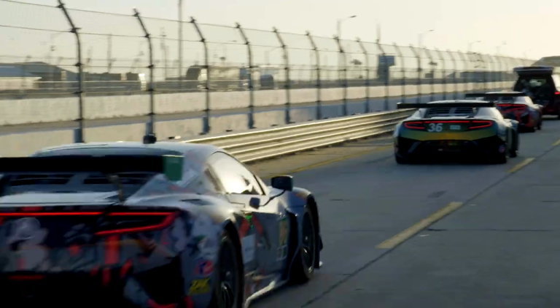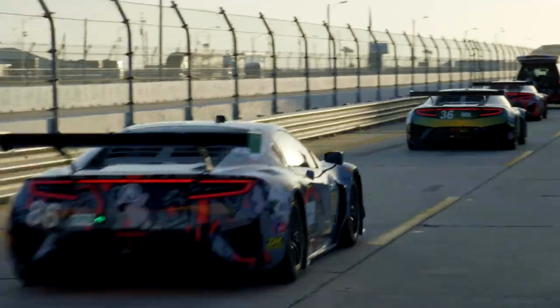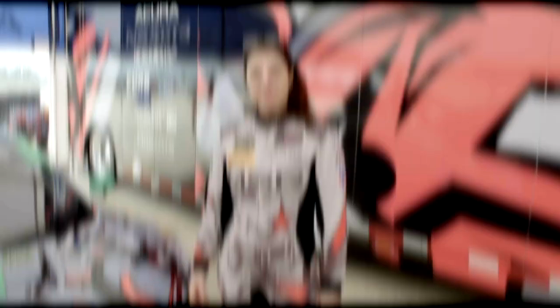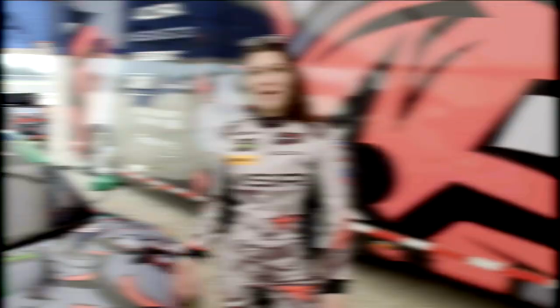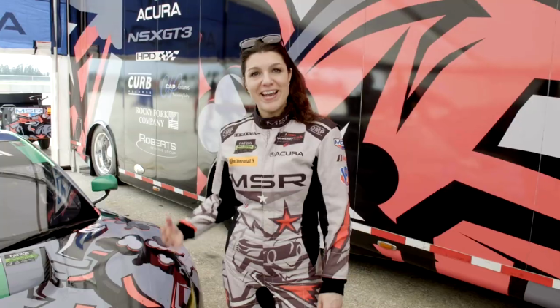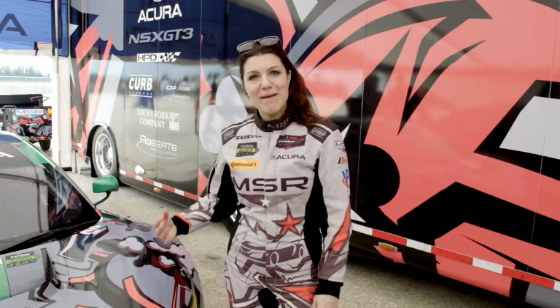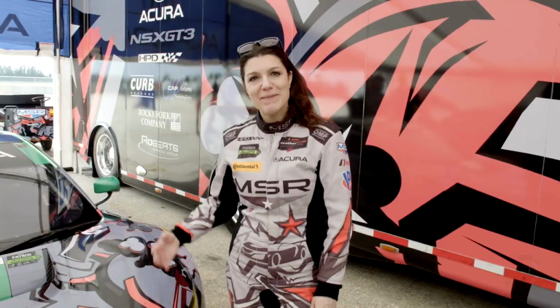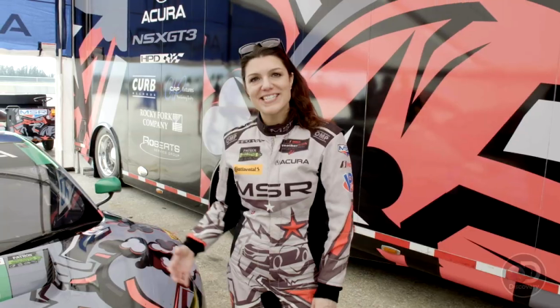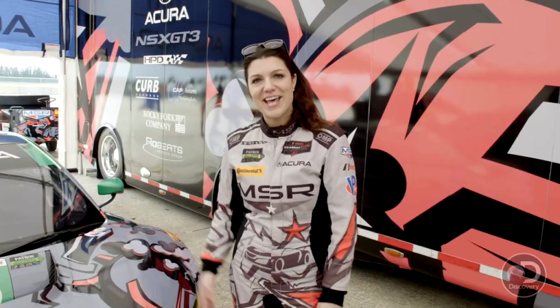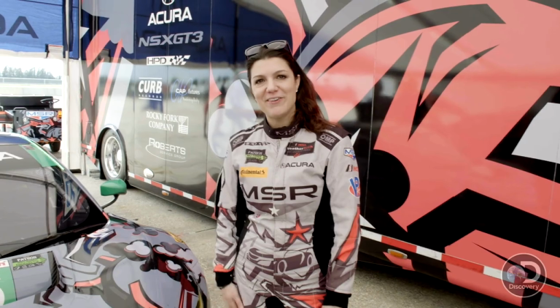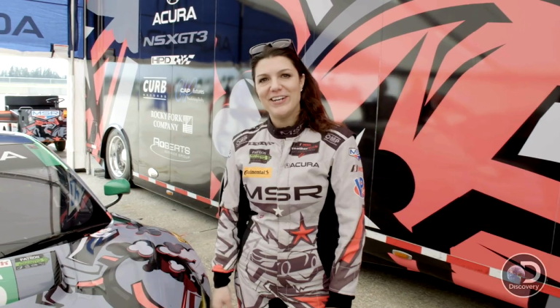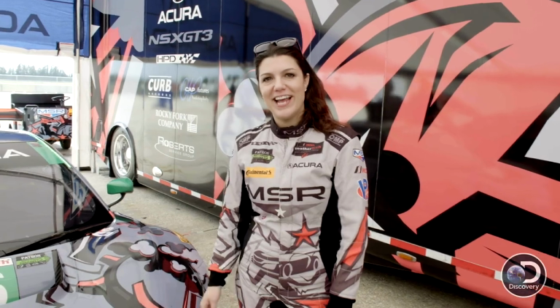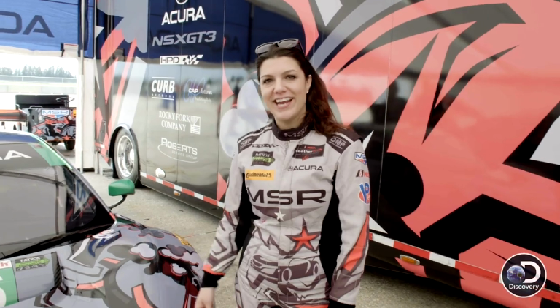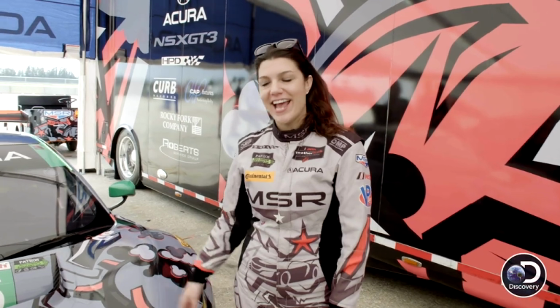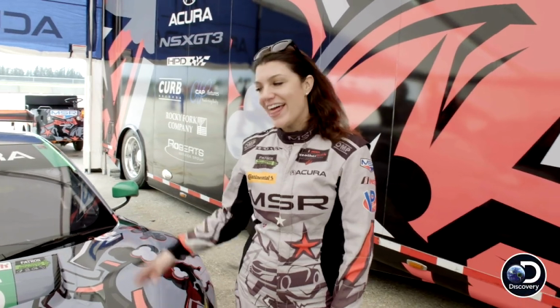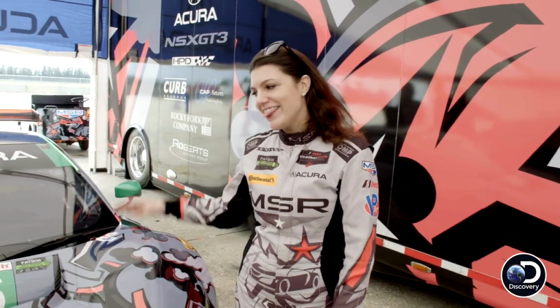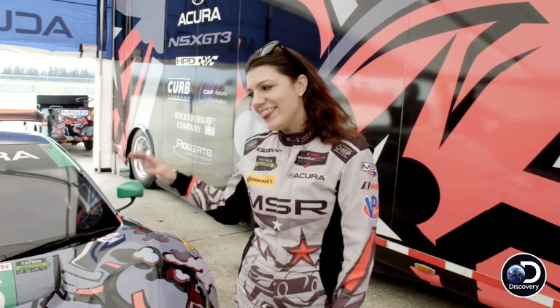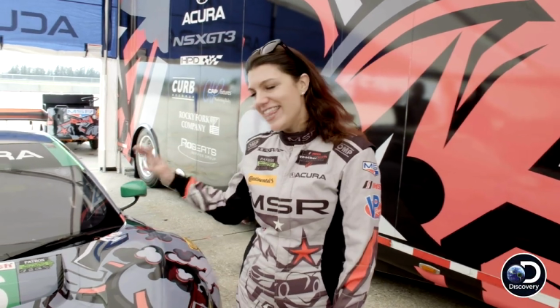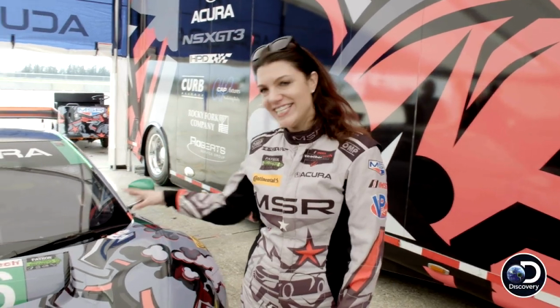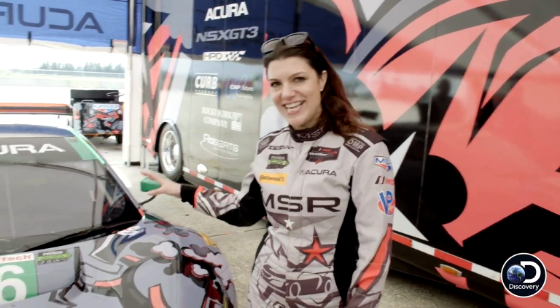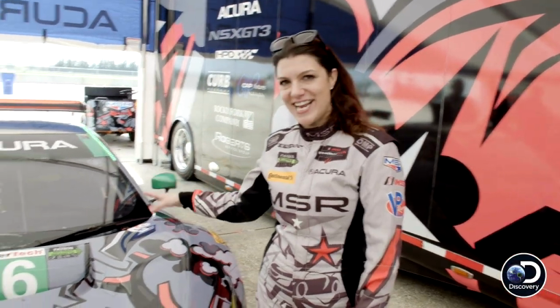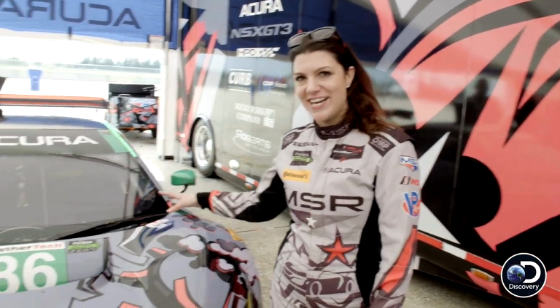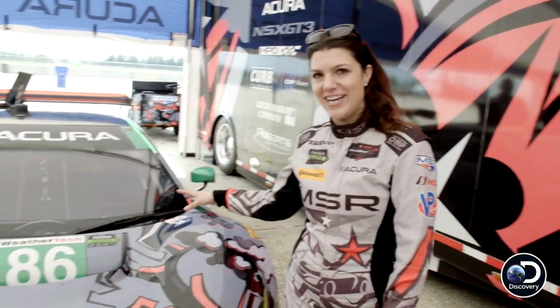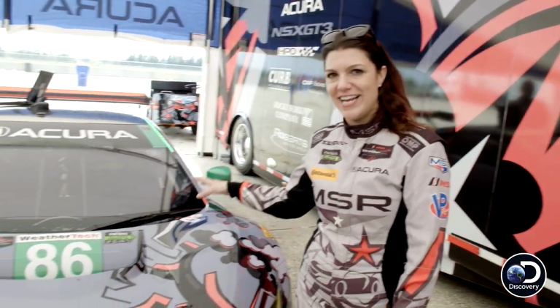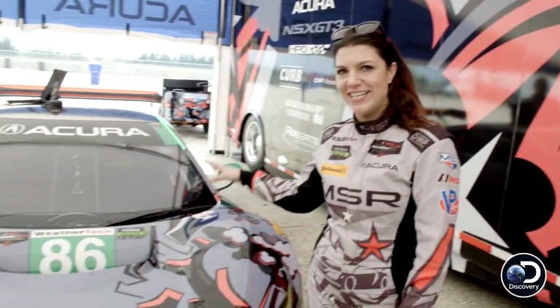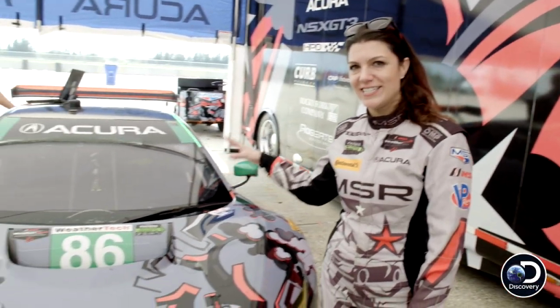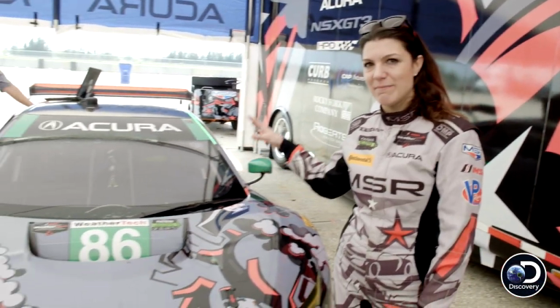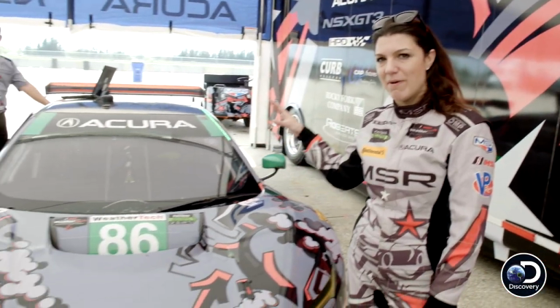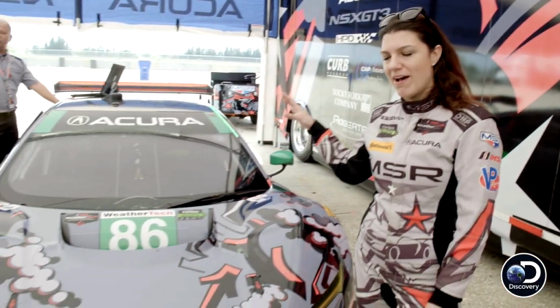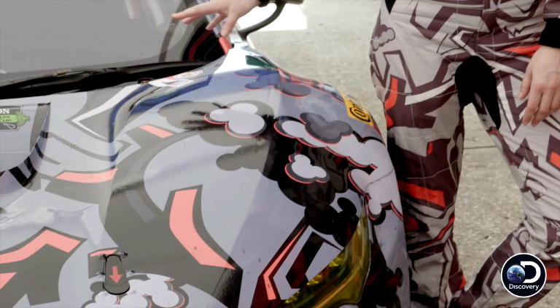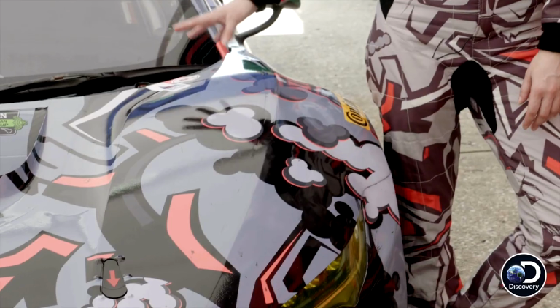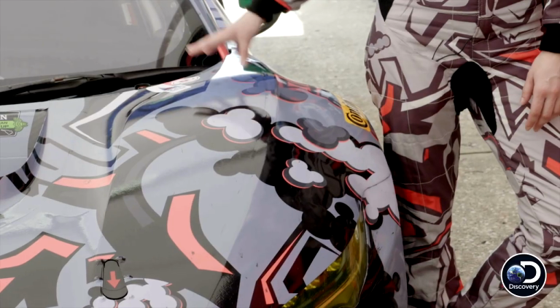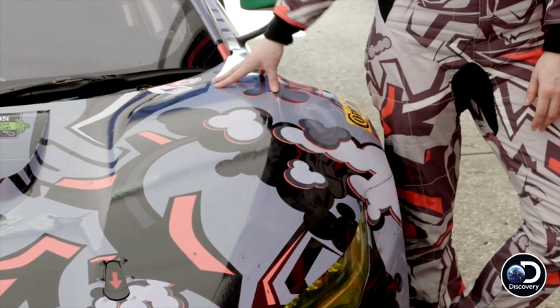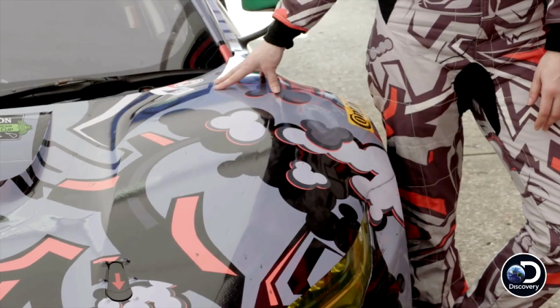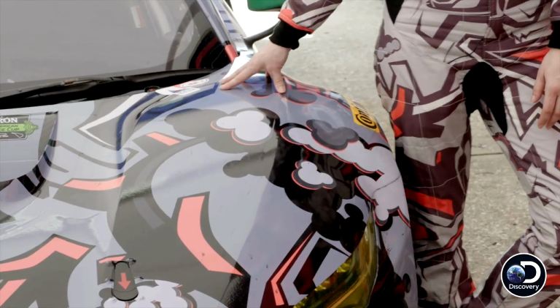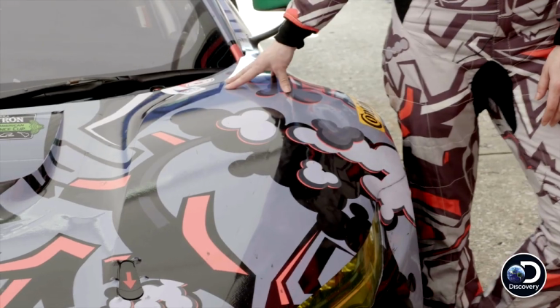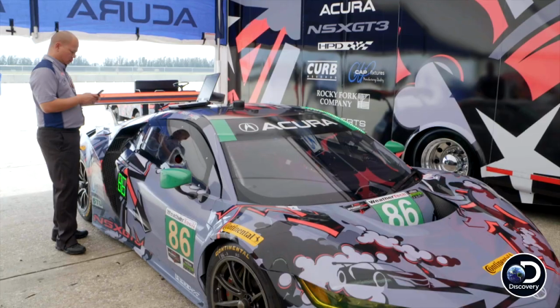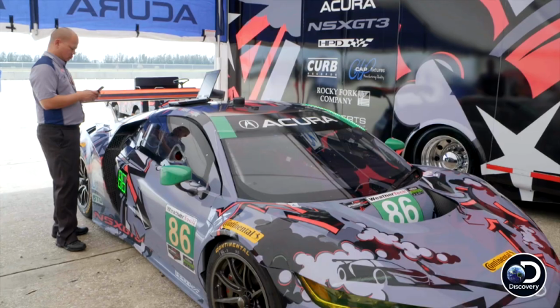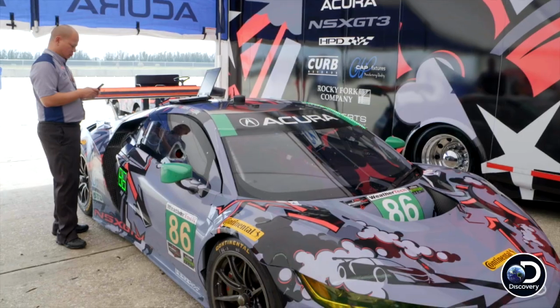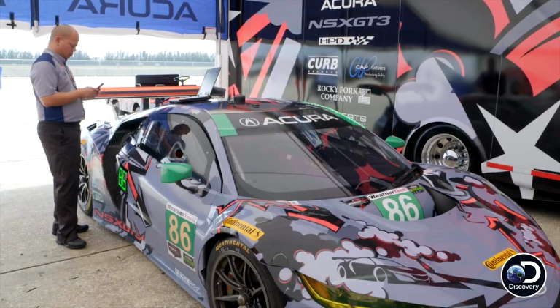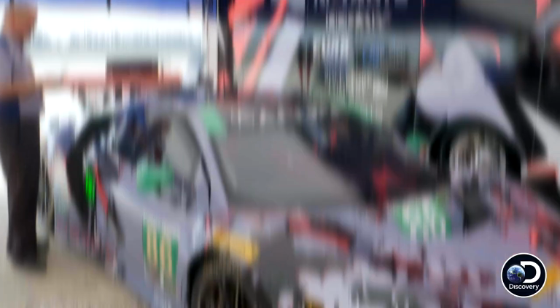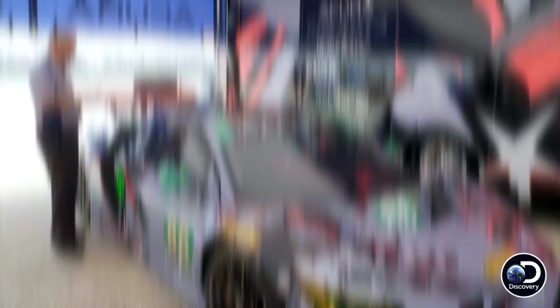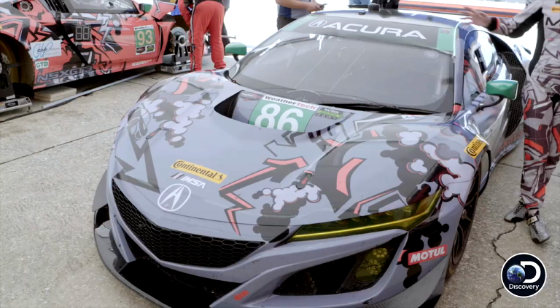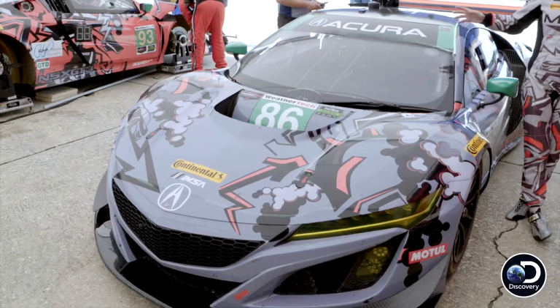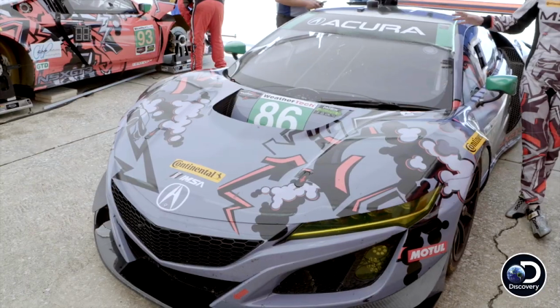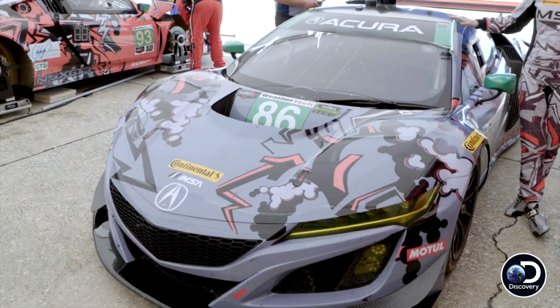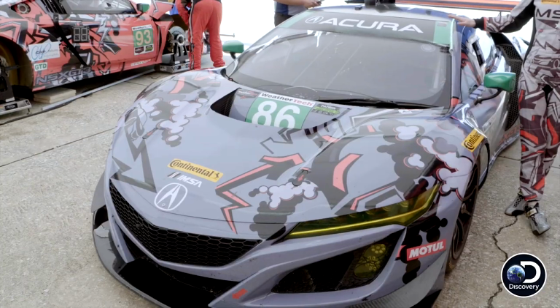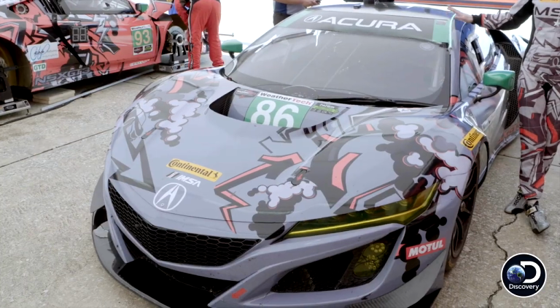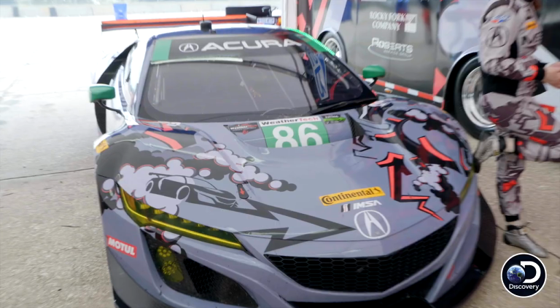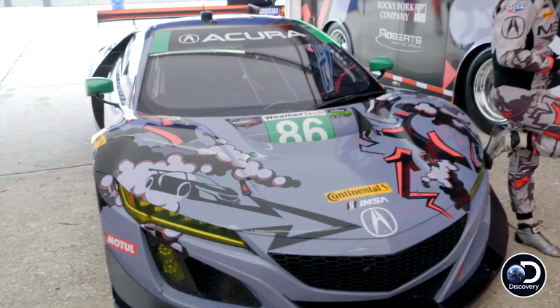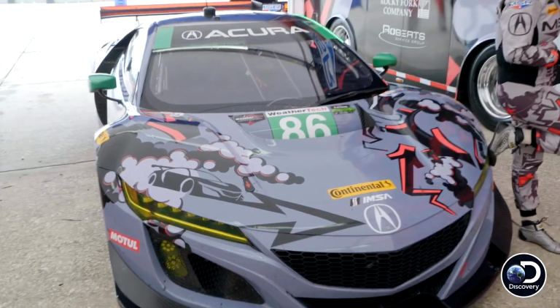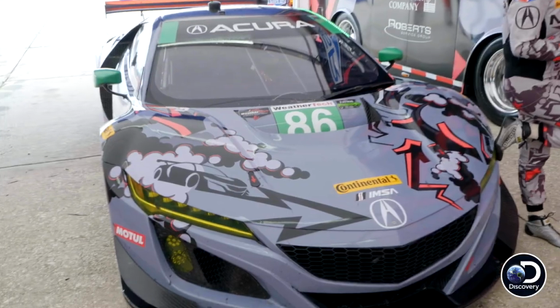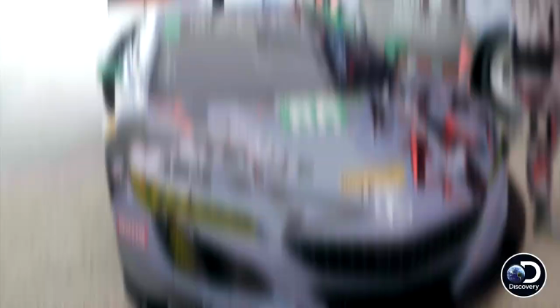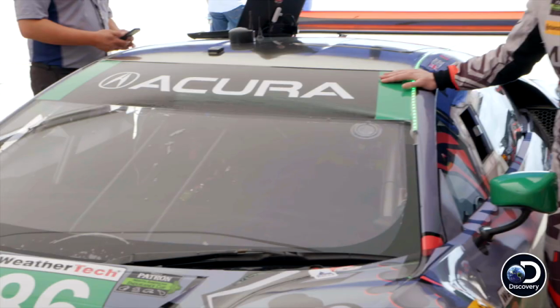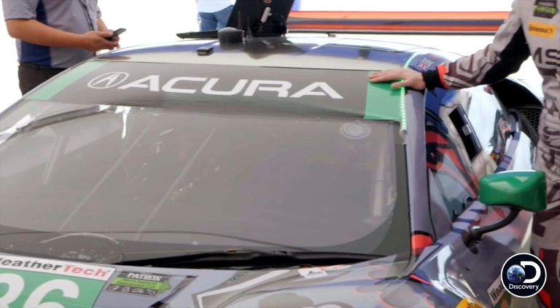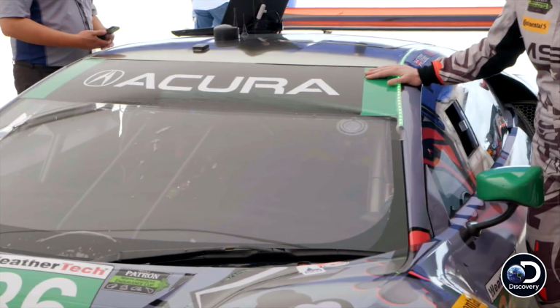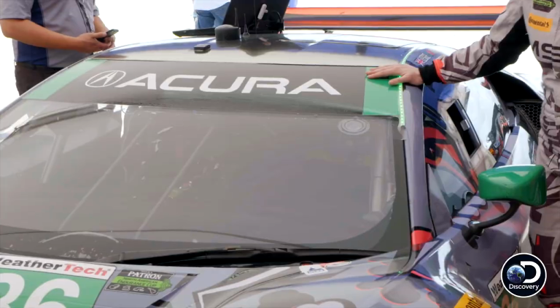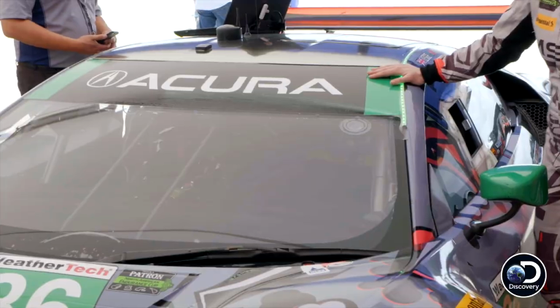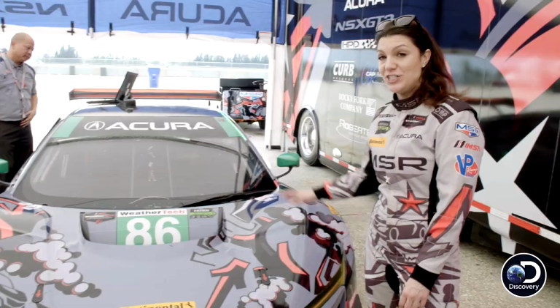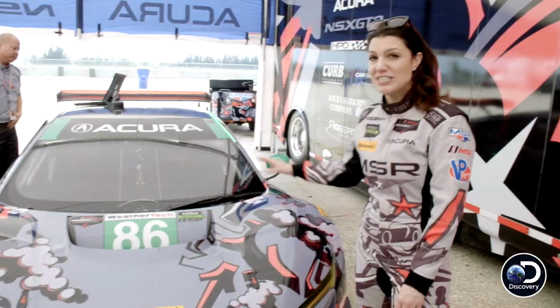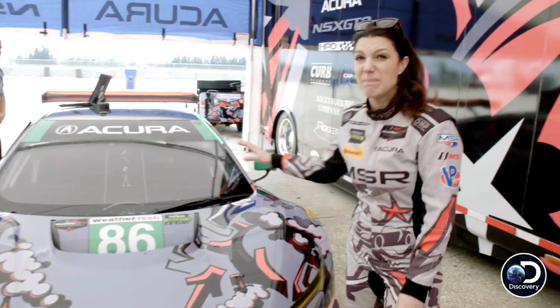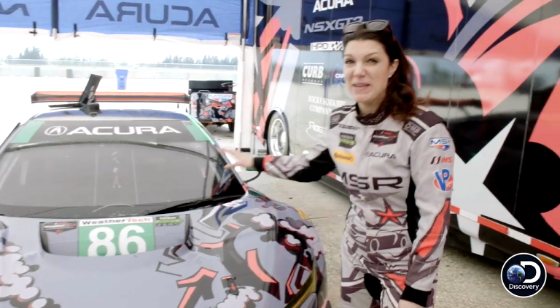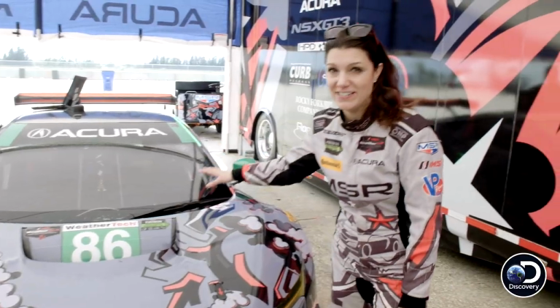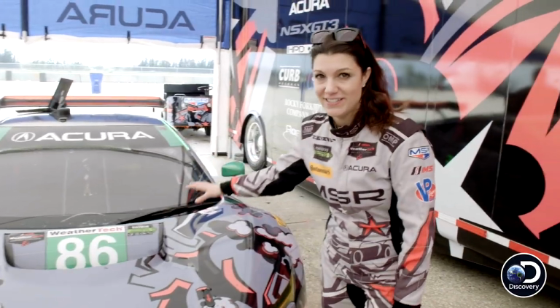My name is Catherine Legg, and this here is my Acura NSX GT3 car. And she's a beast.